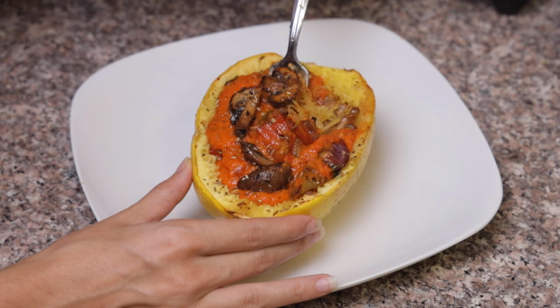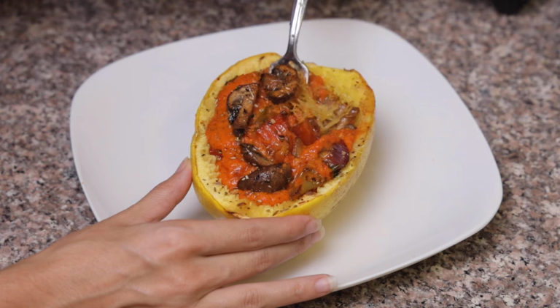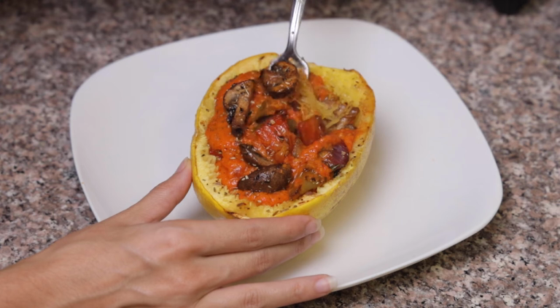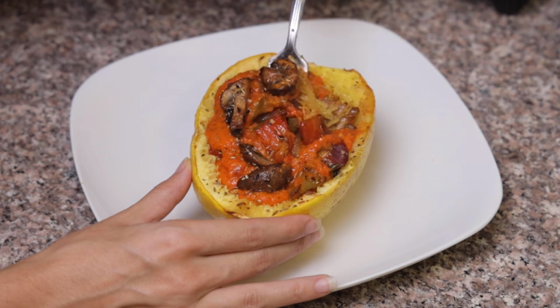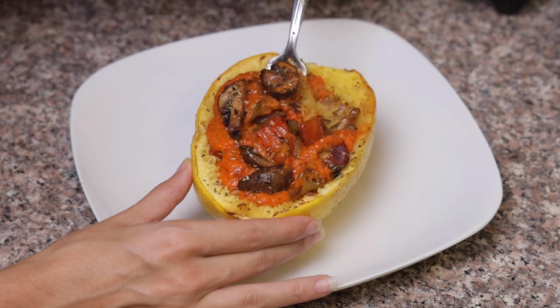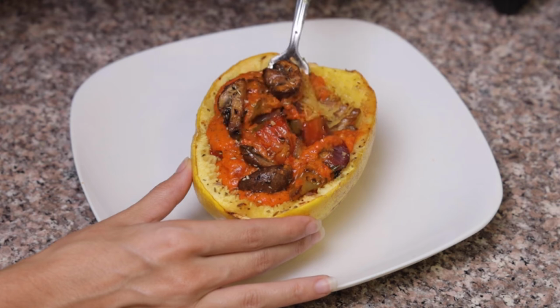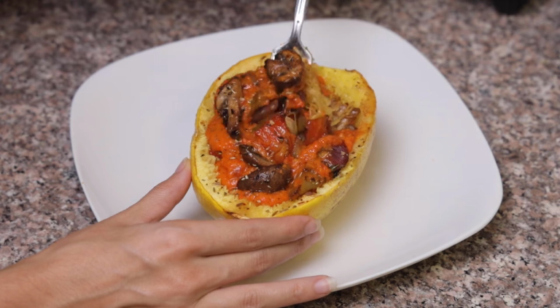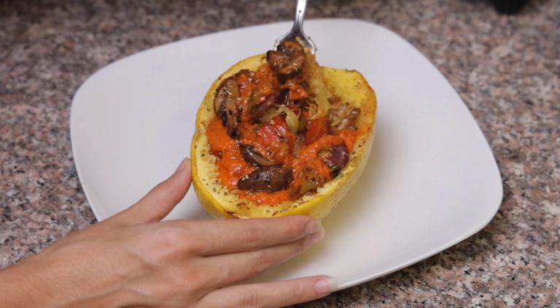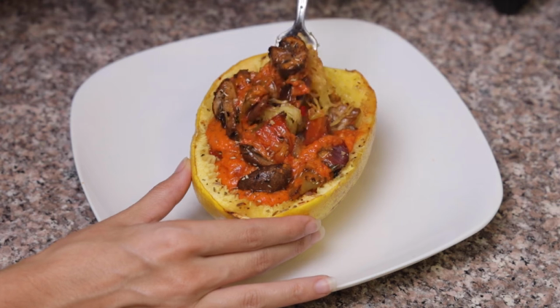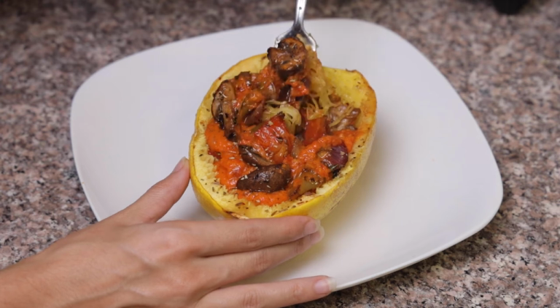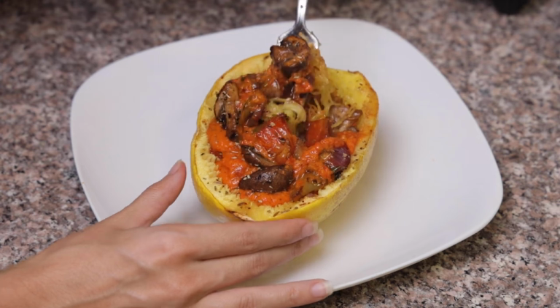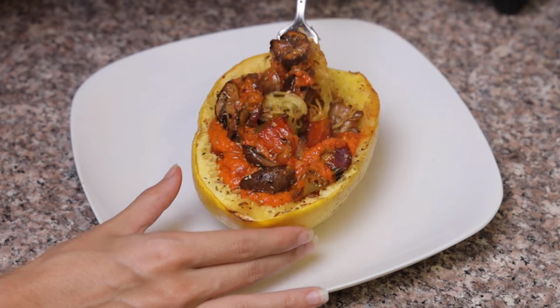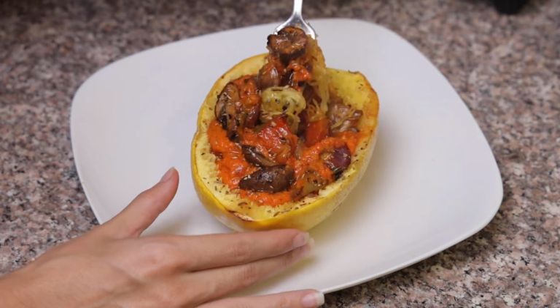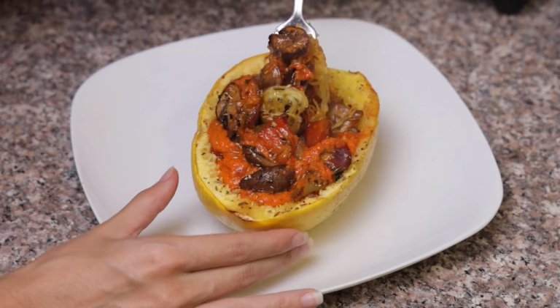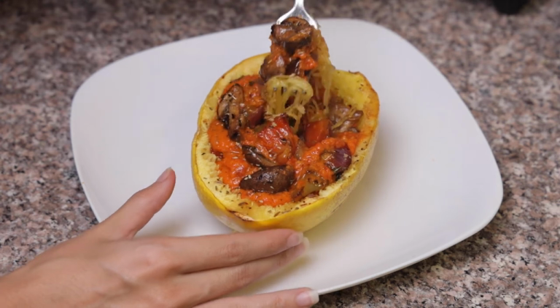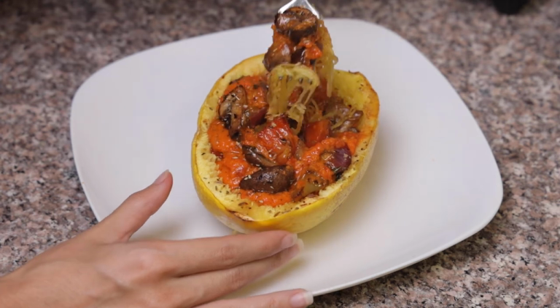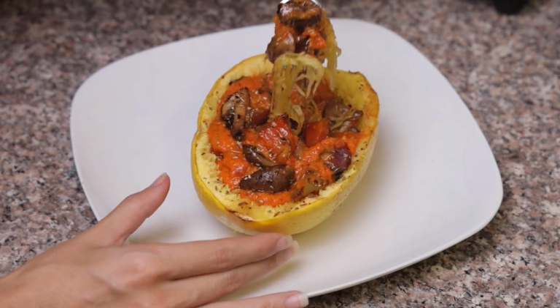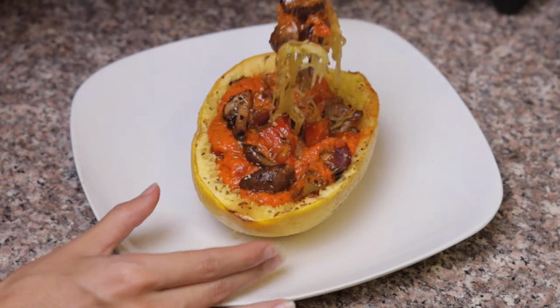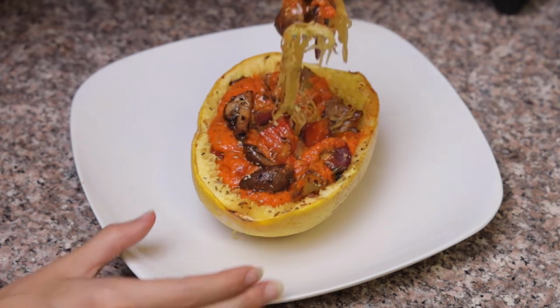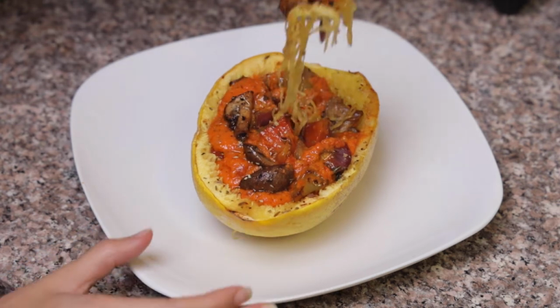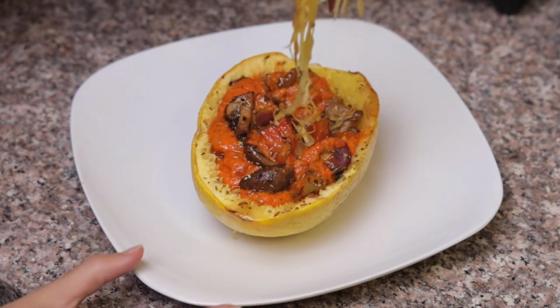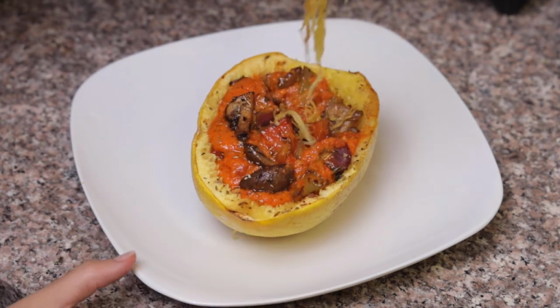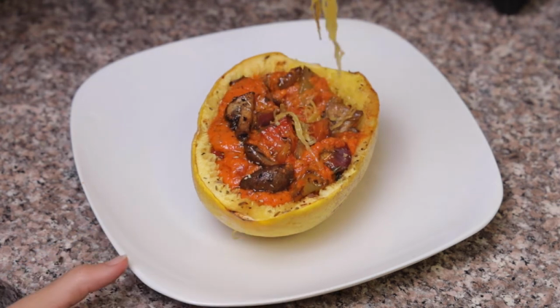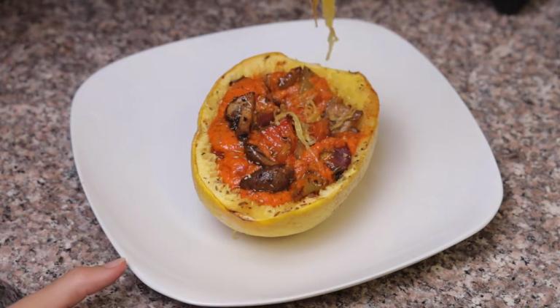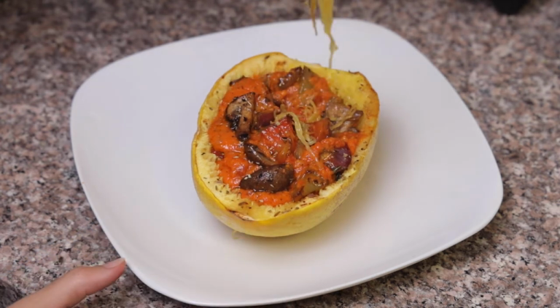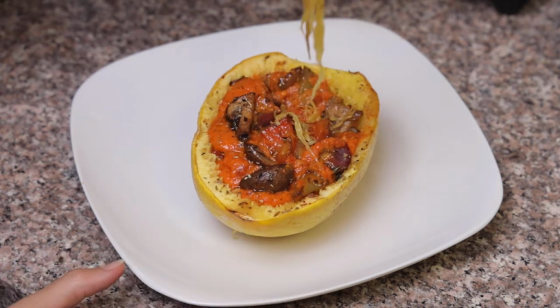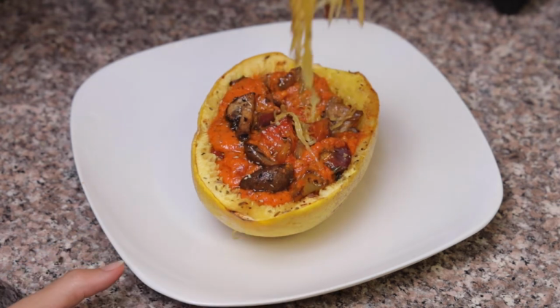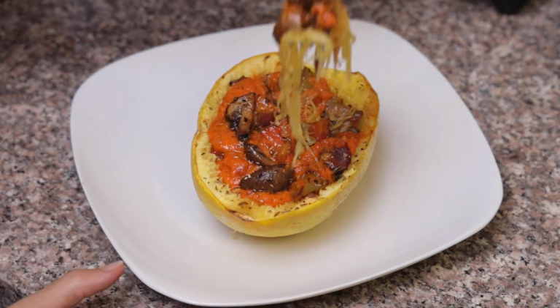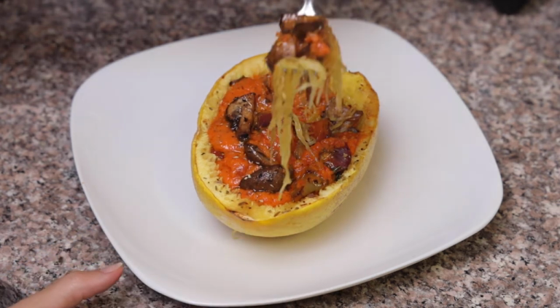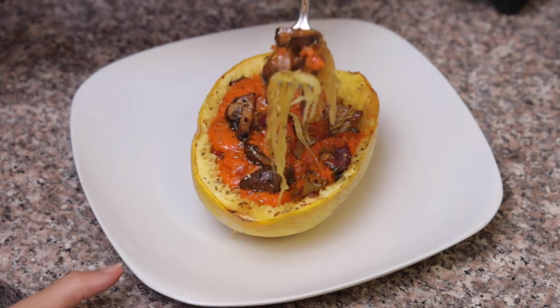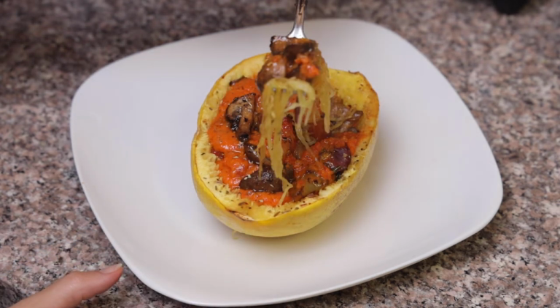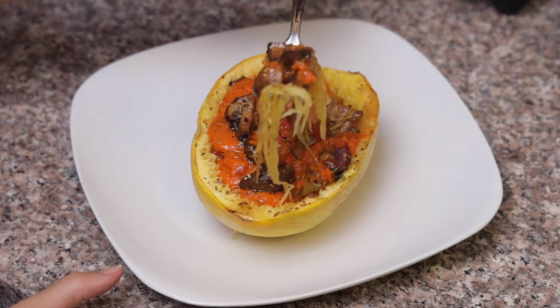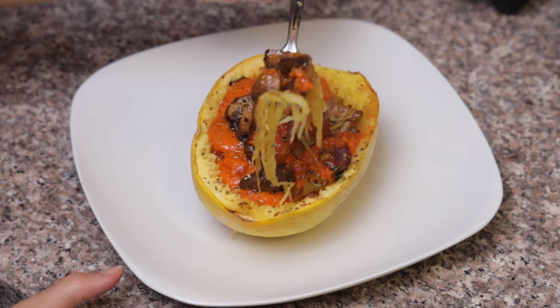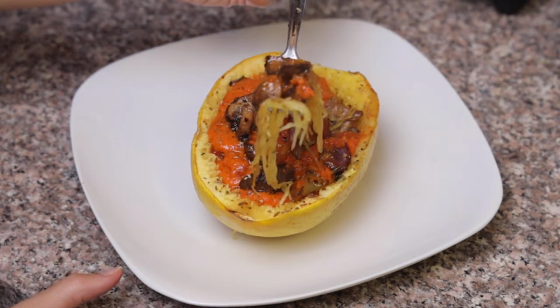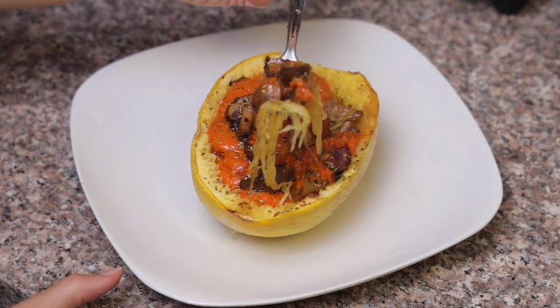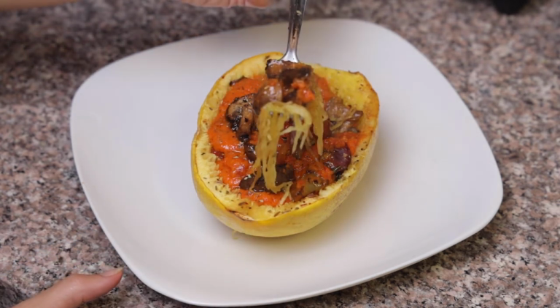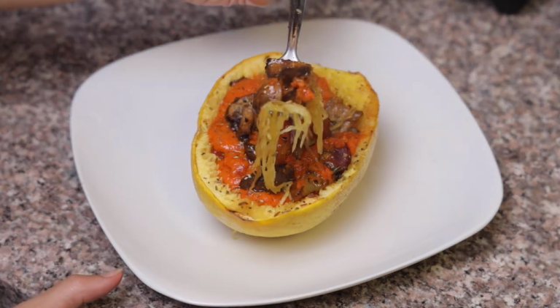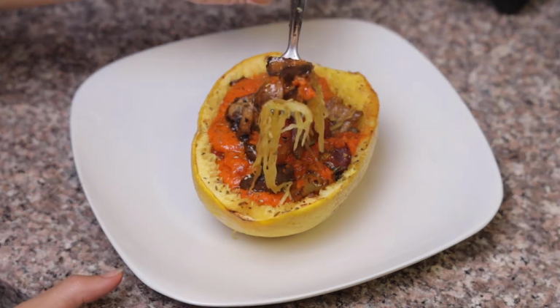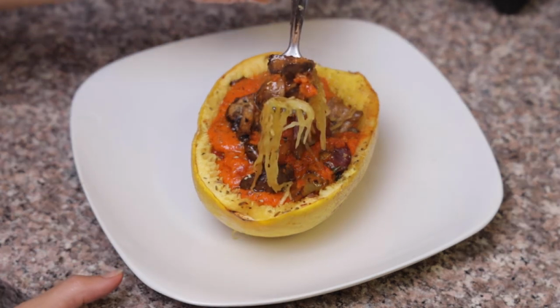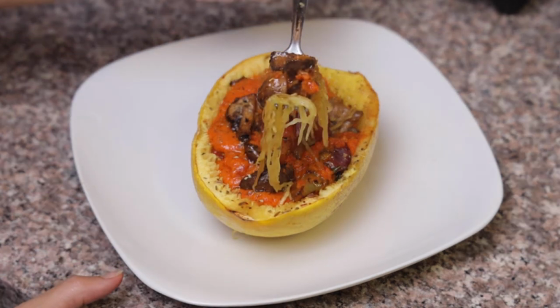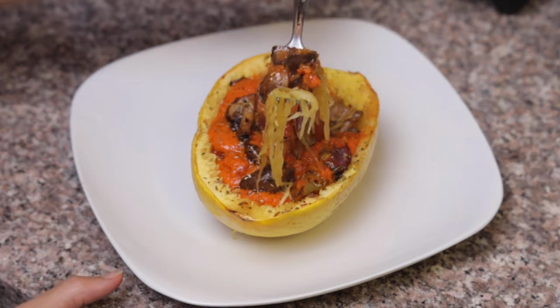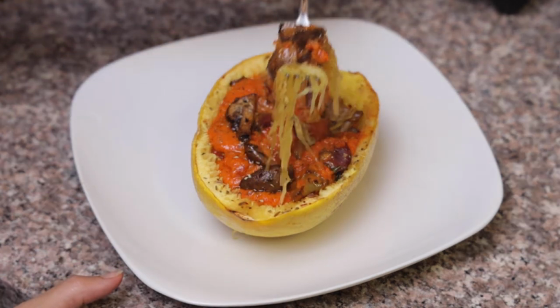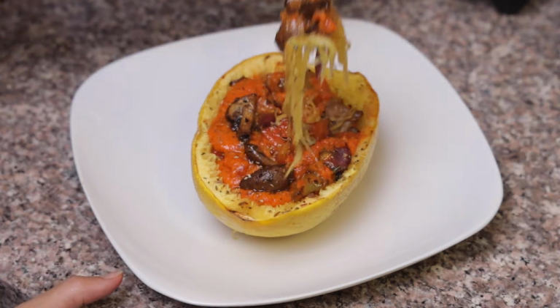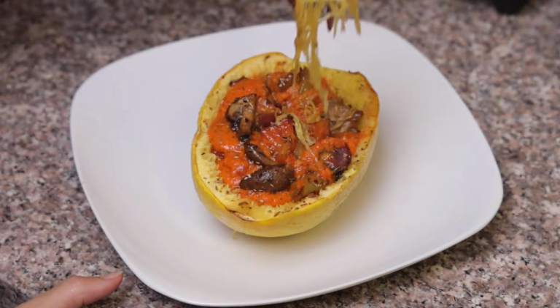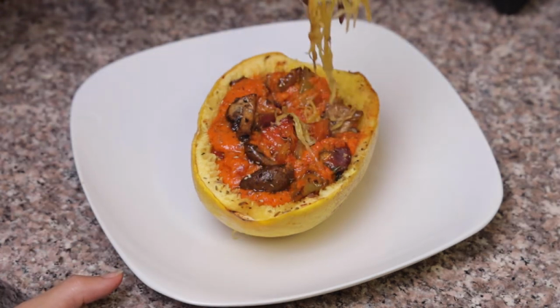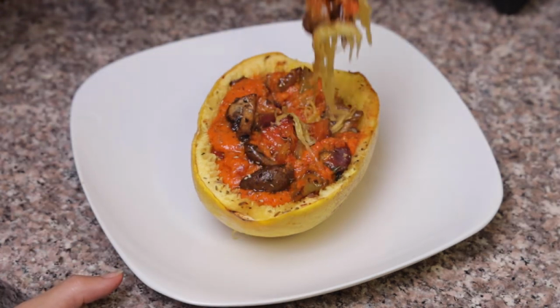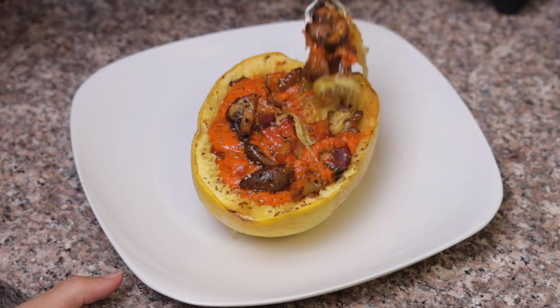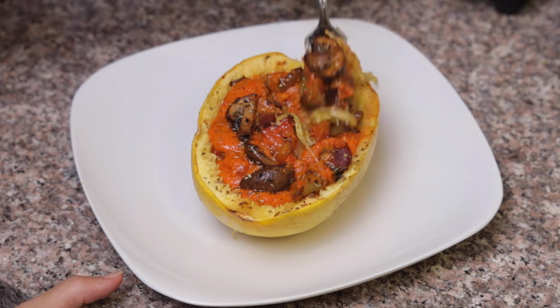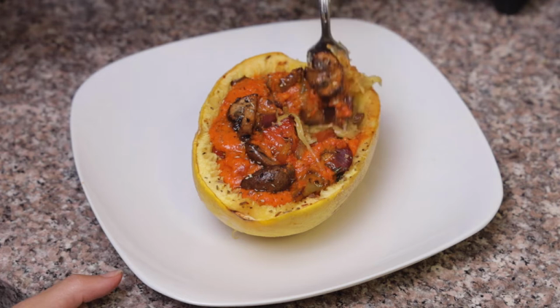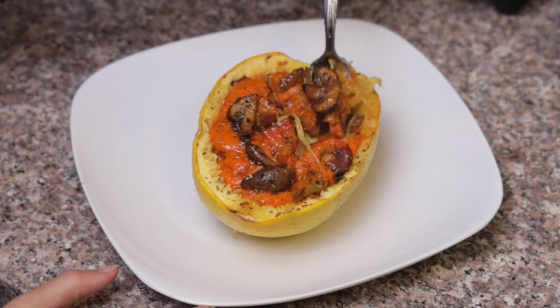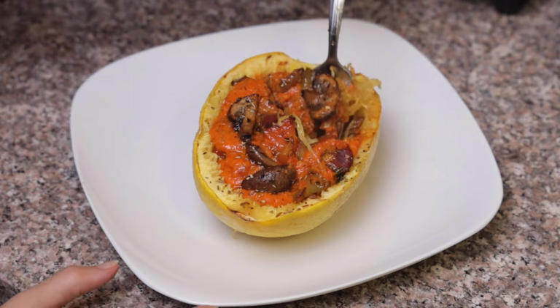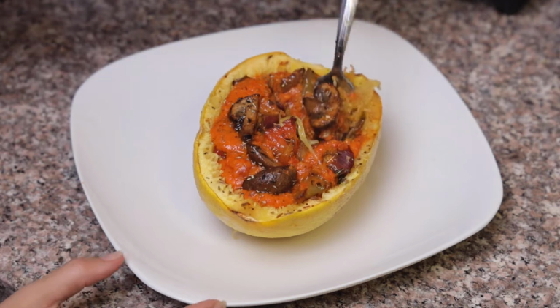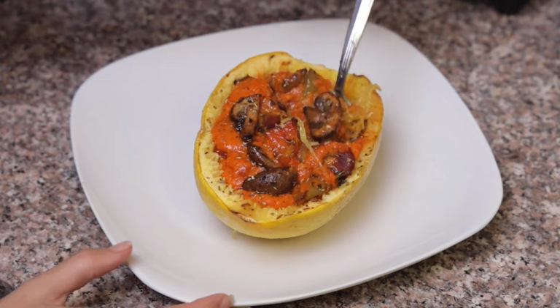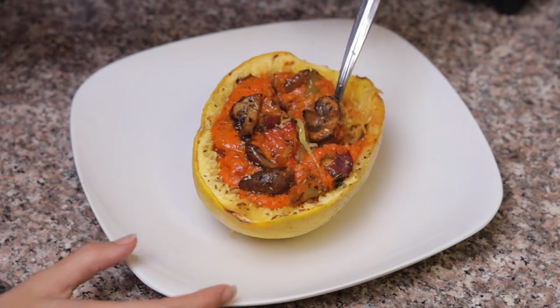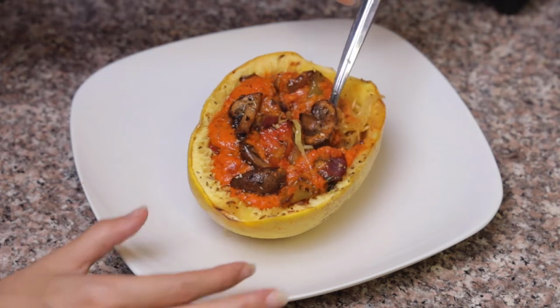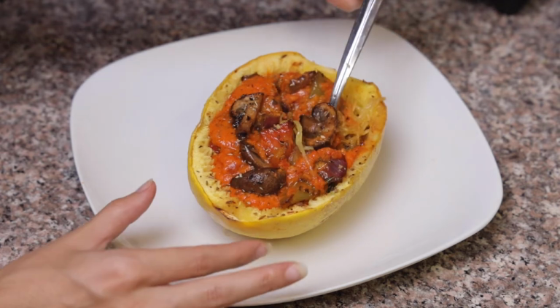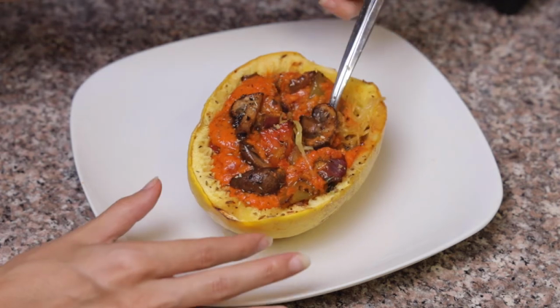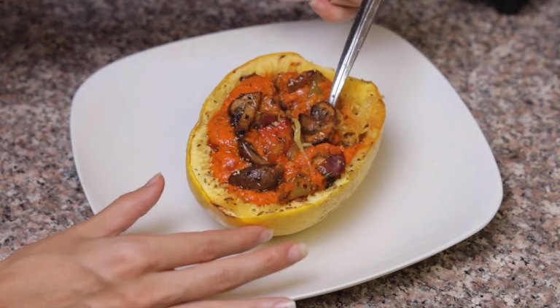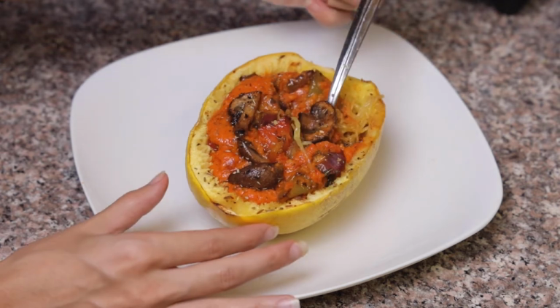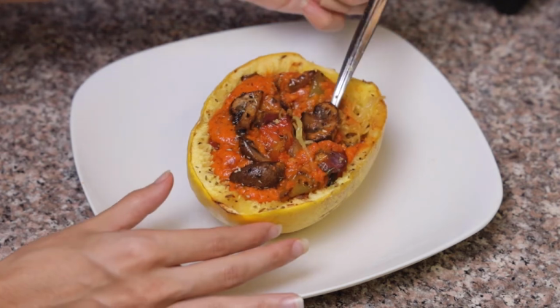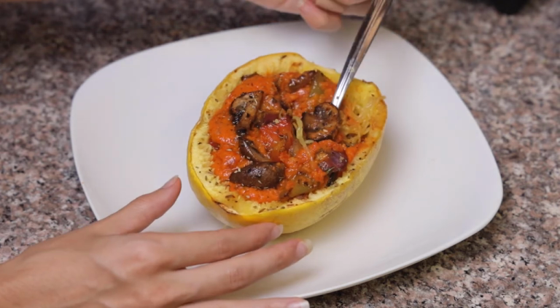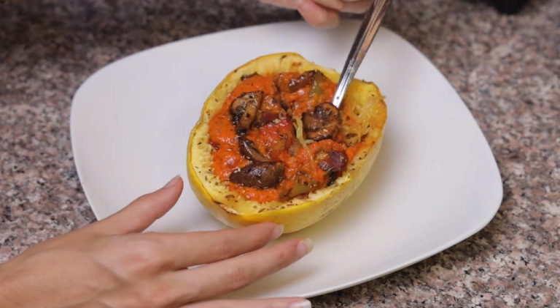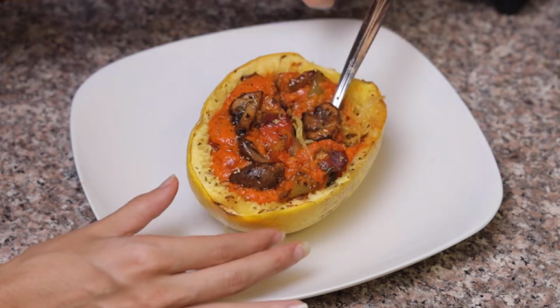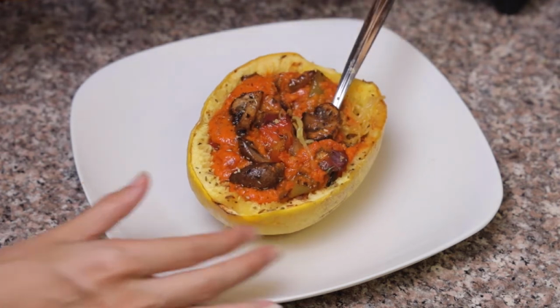Peace. Today we're going to be making this delicious spaghetti squash recipe. So let's get into it.